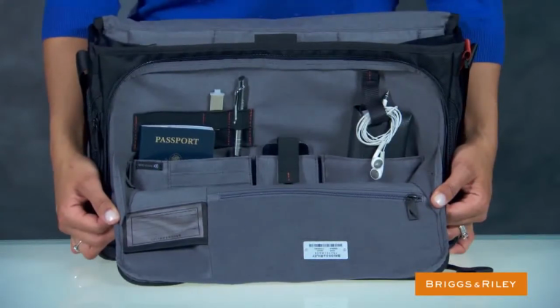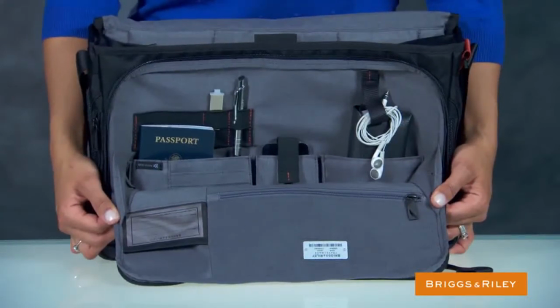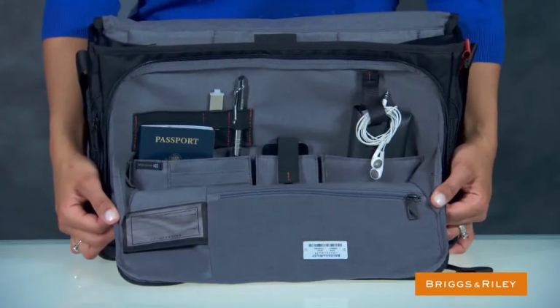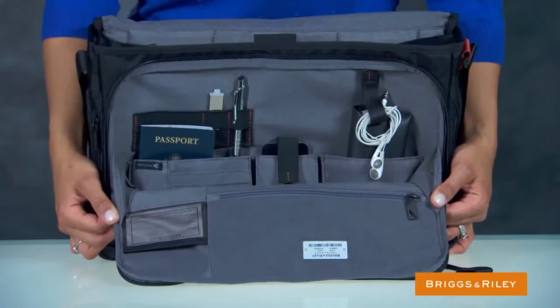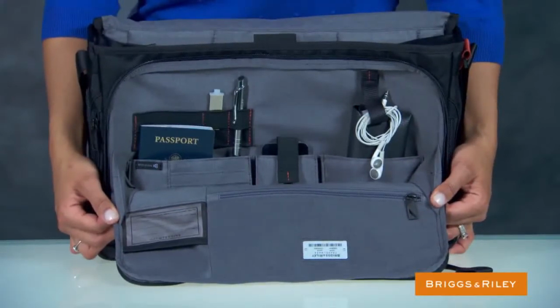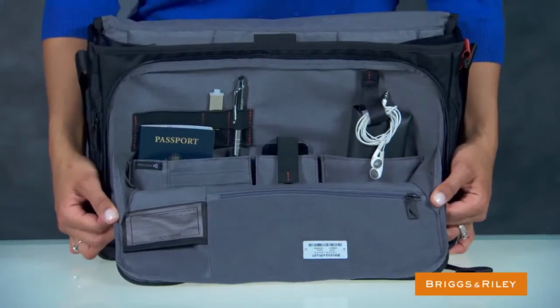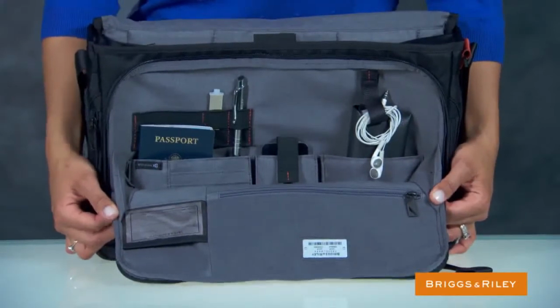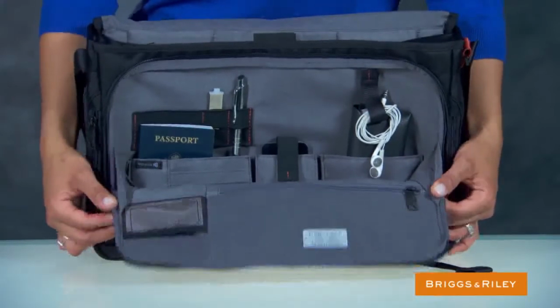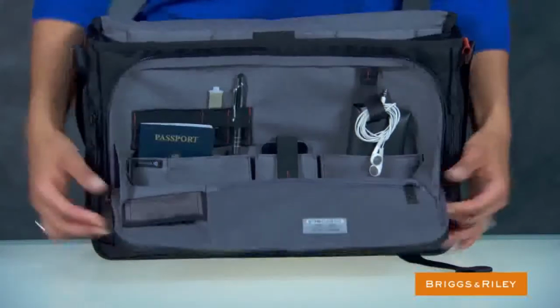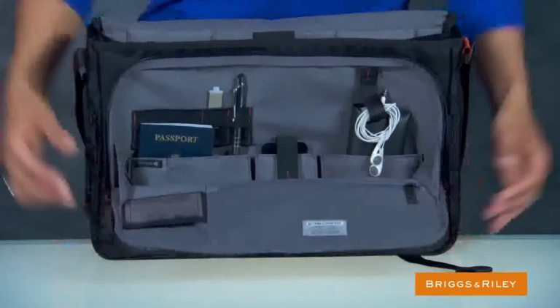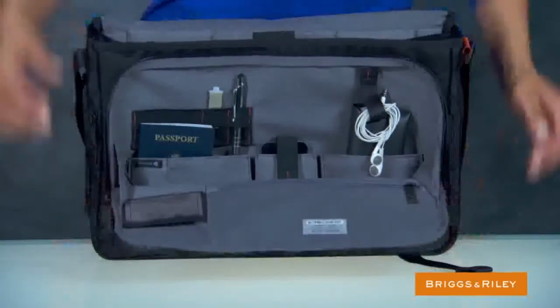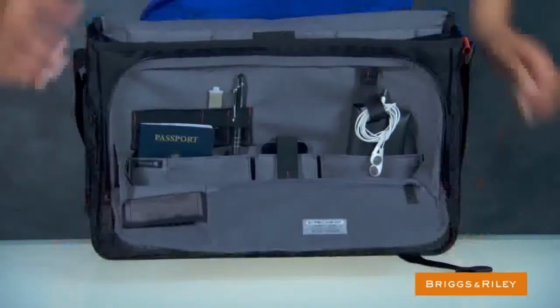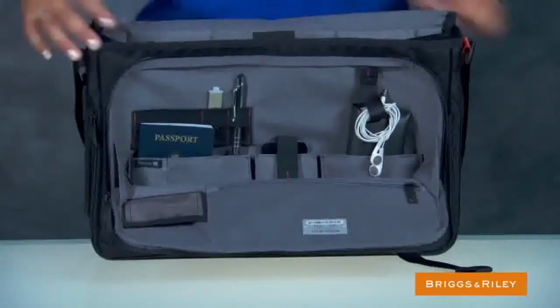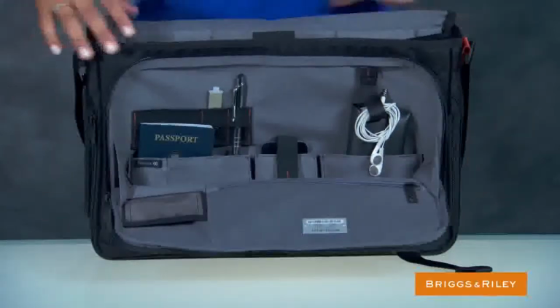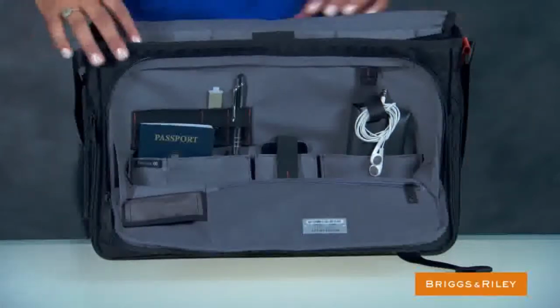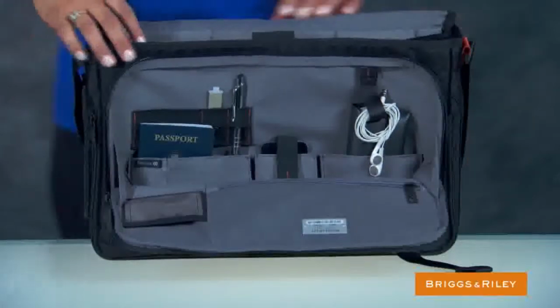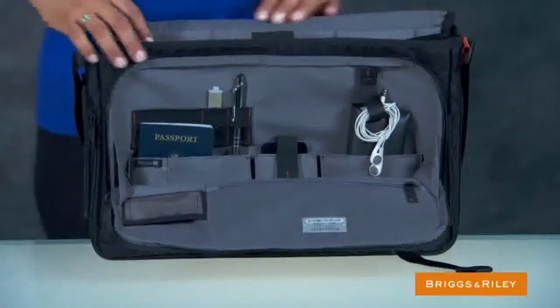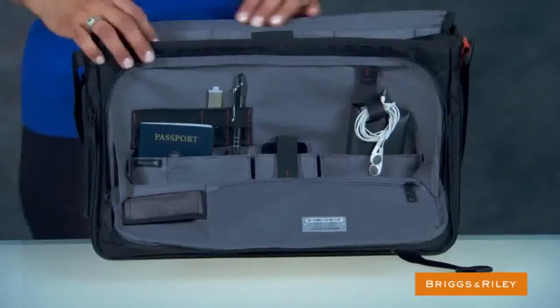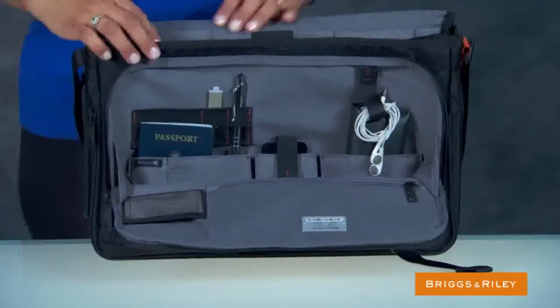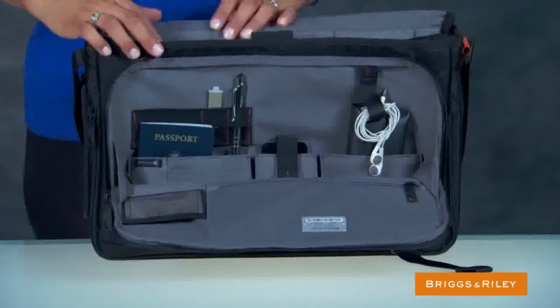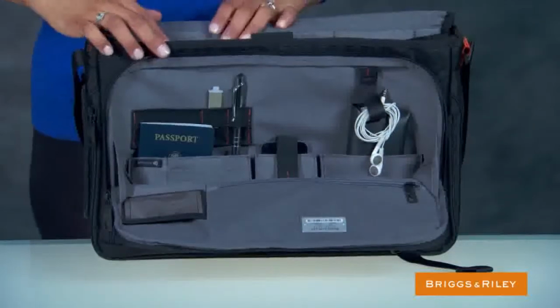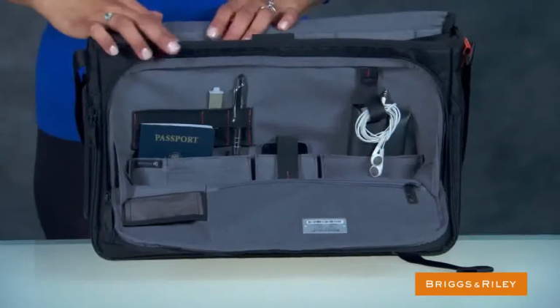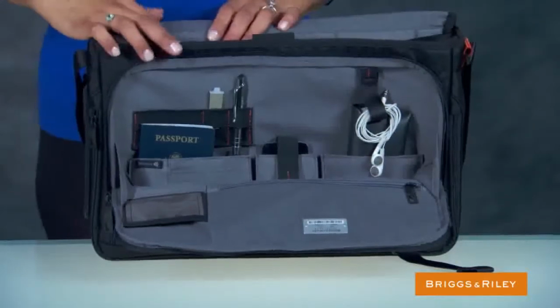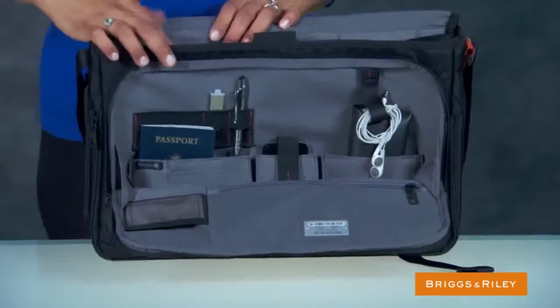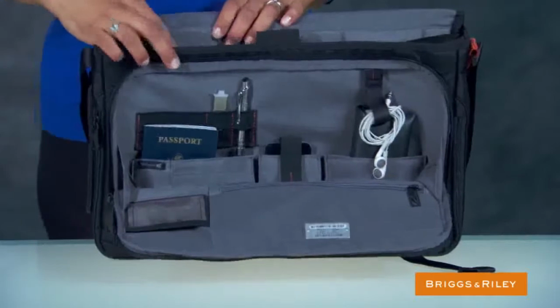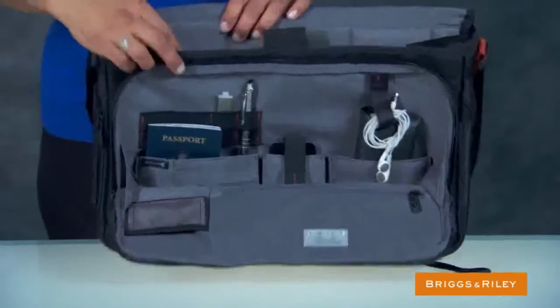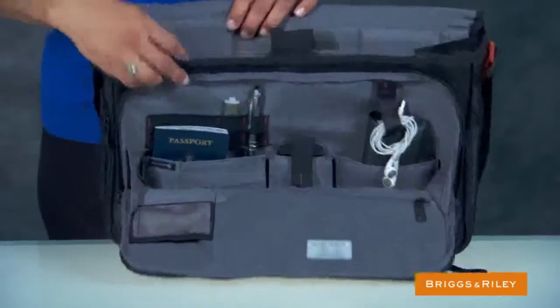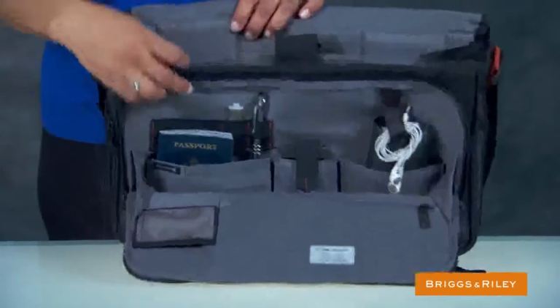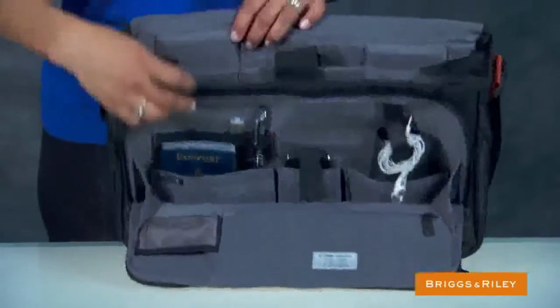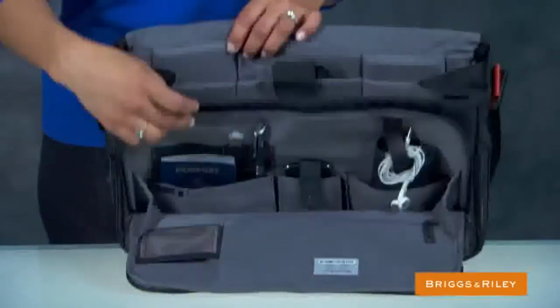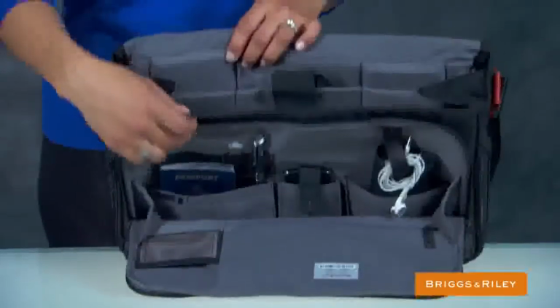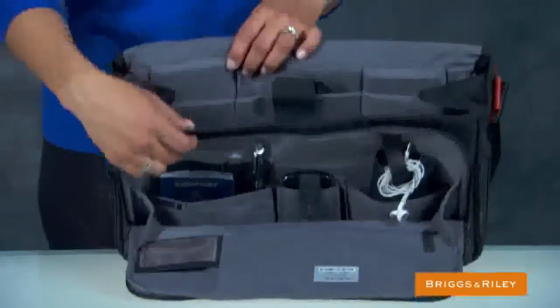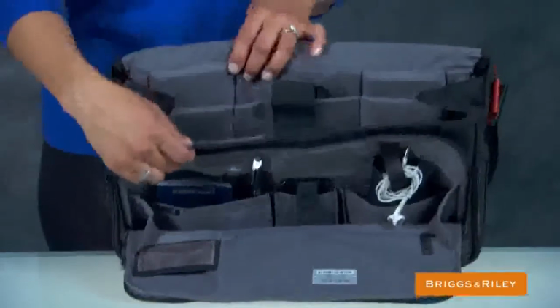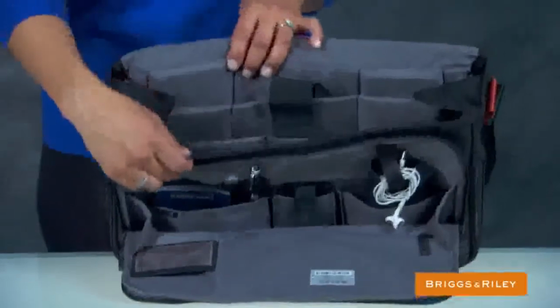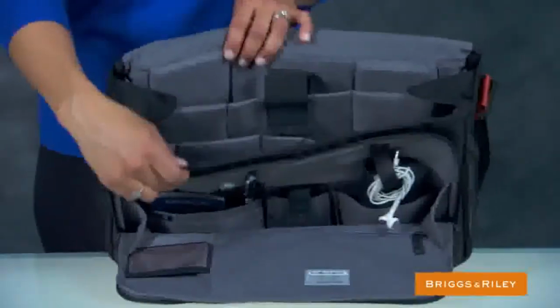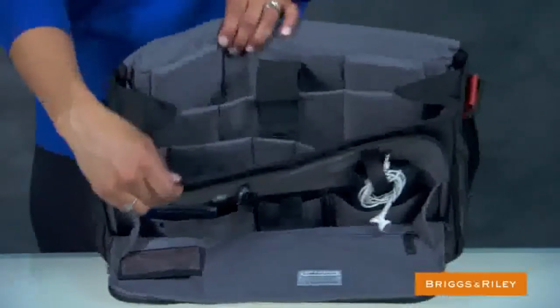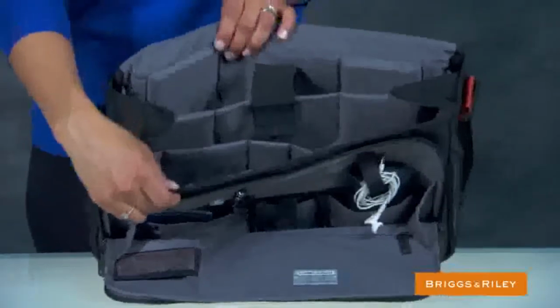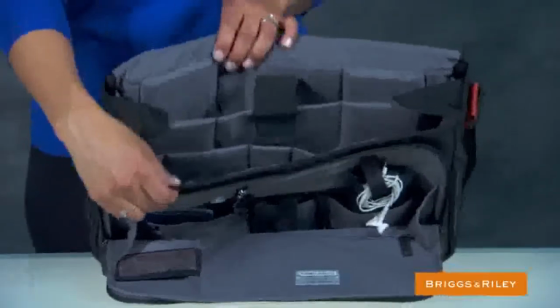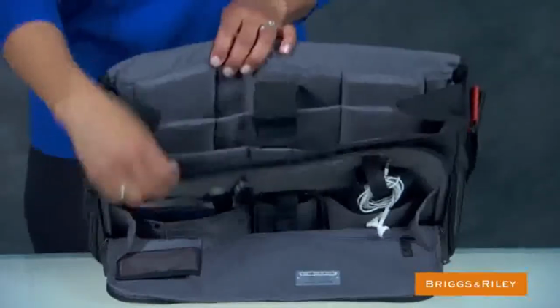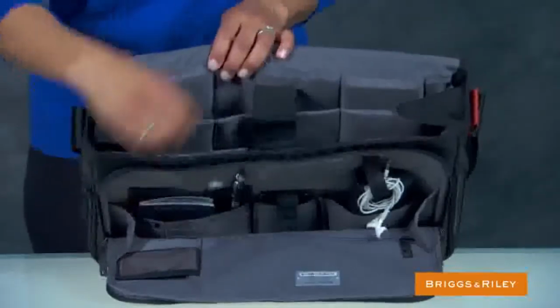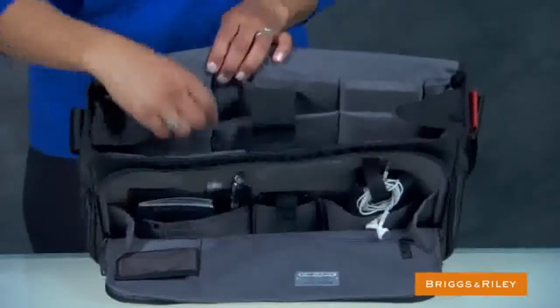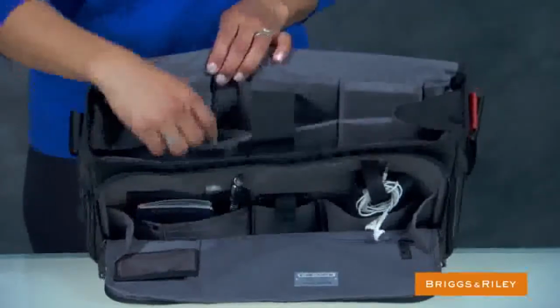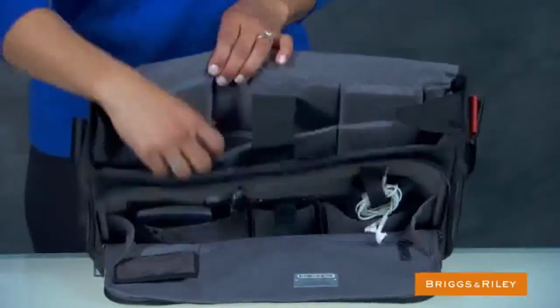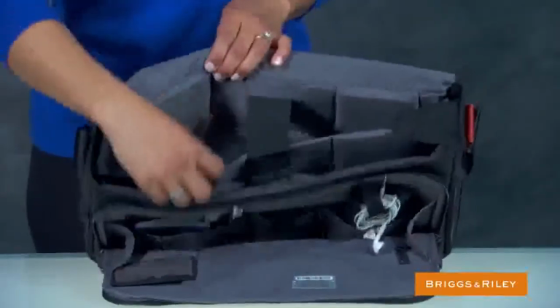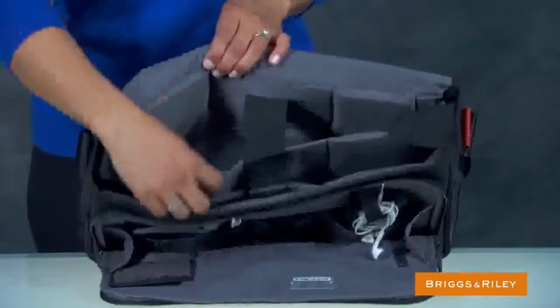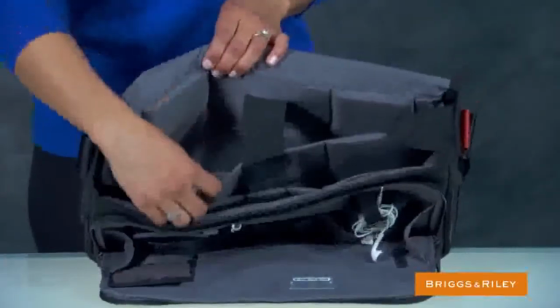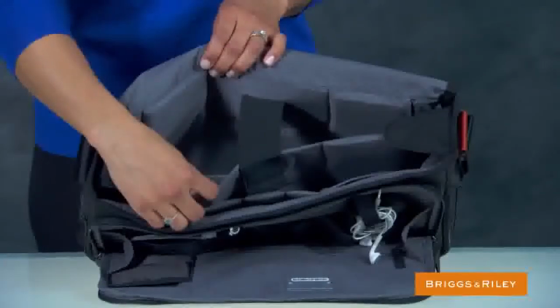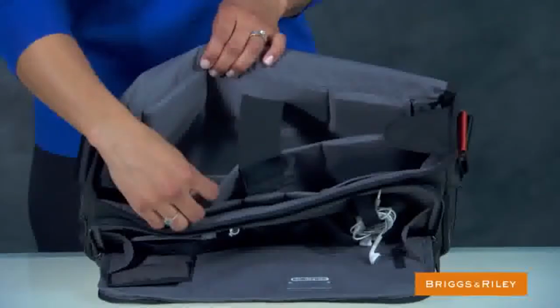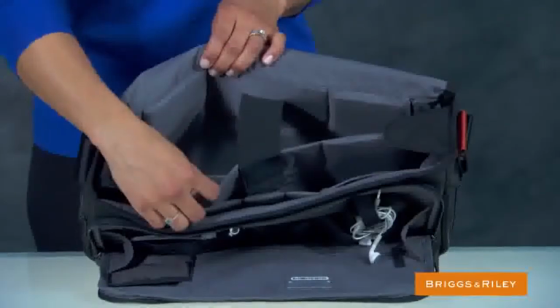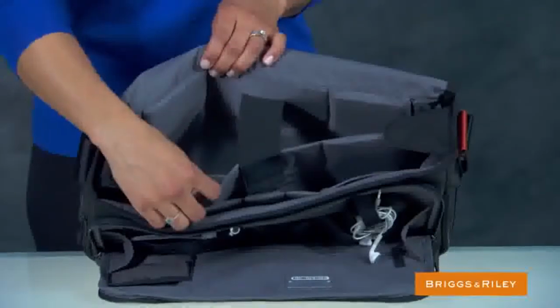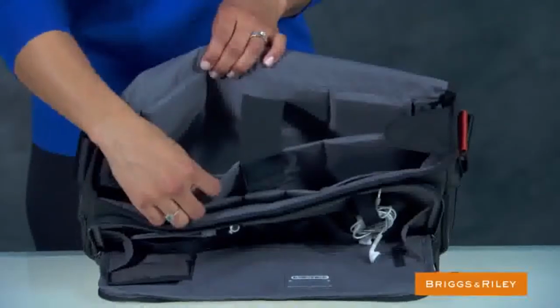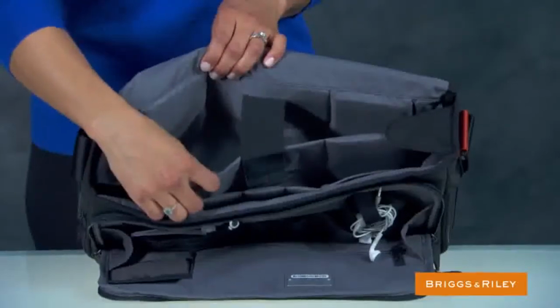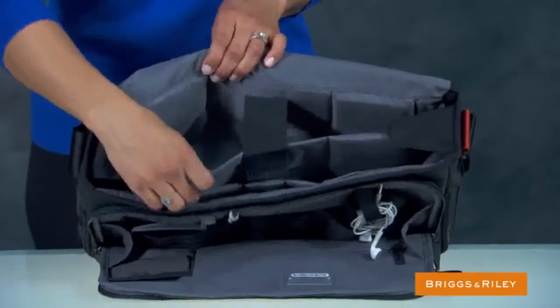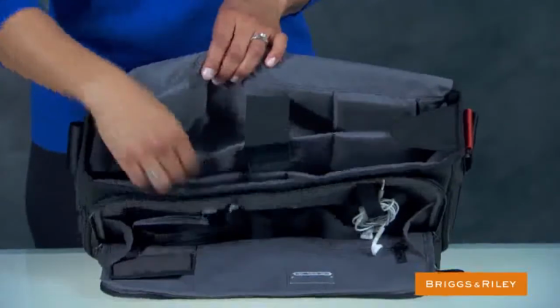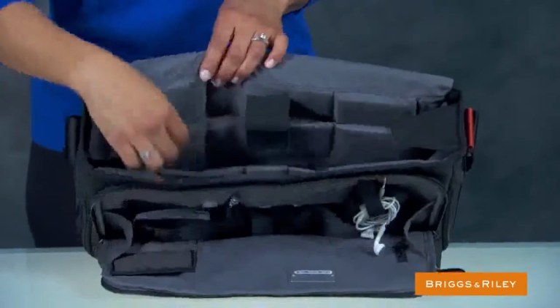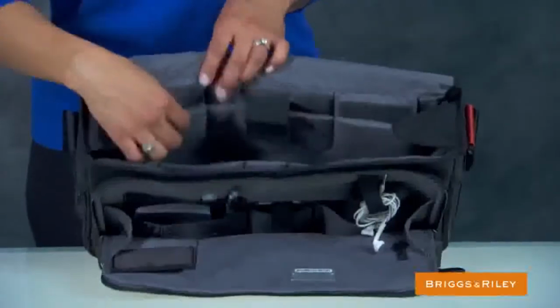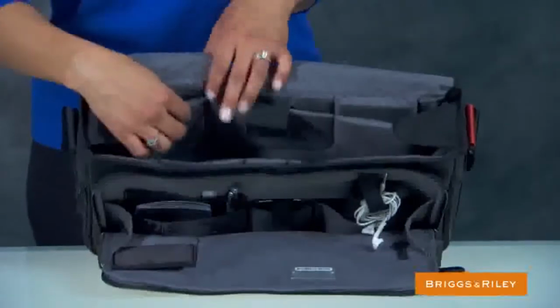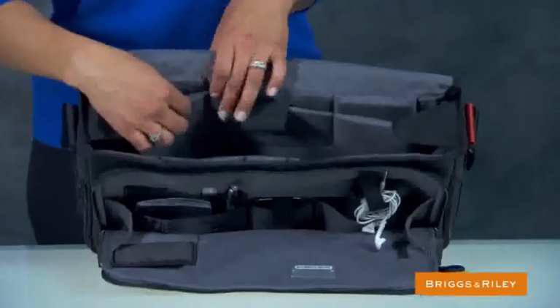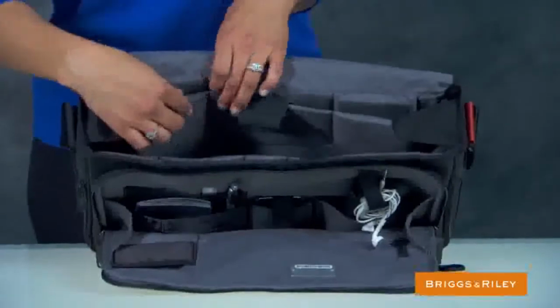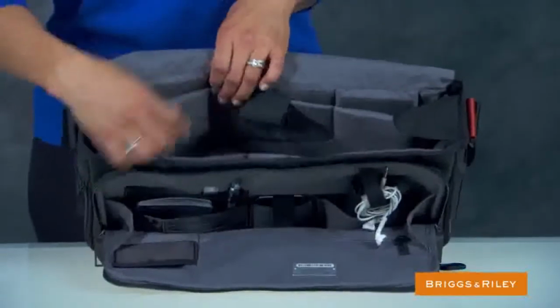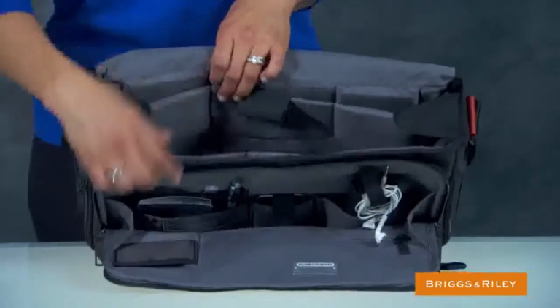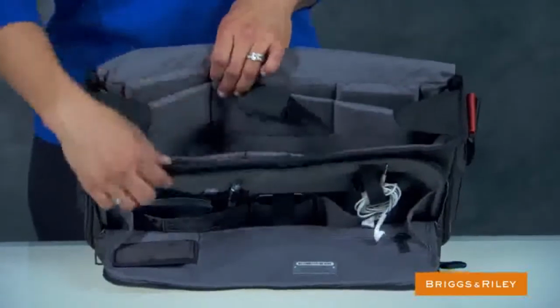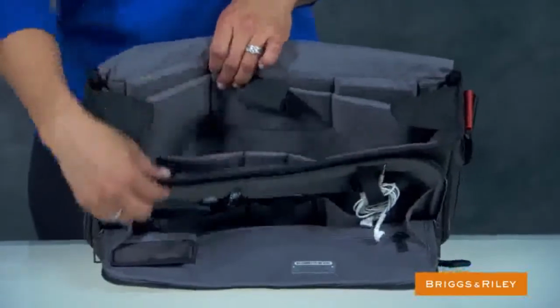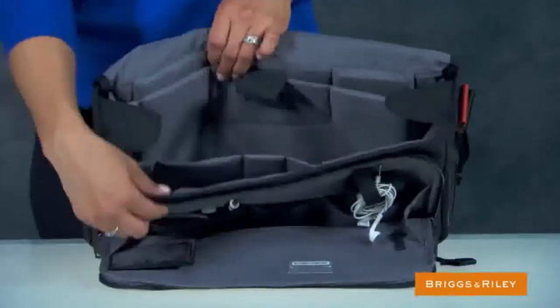This messenger has one main compartment with two sections: one for a laptop and another that includes a padded tablet pocket.